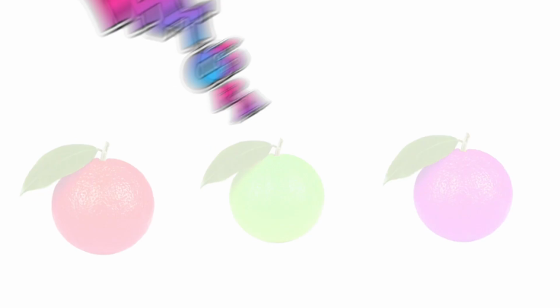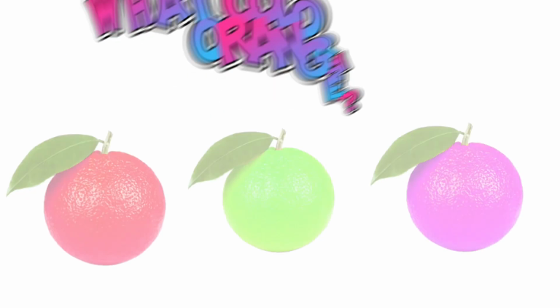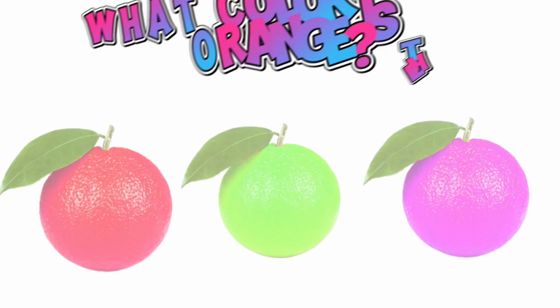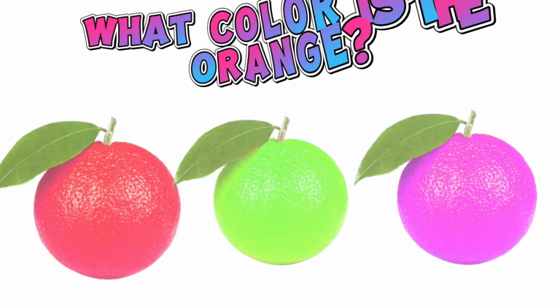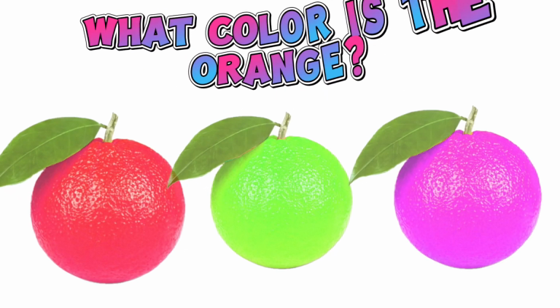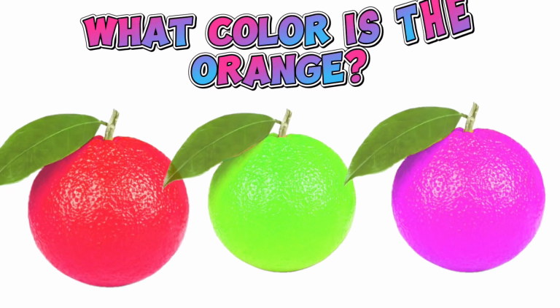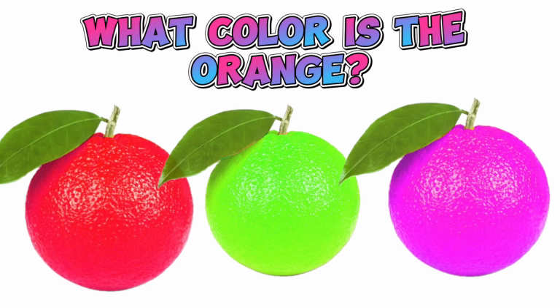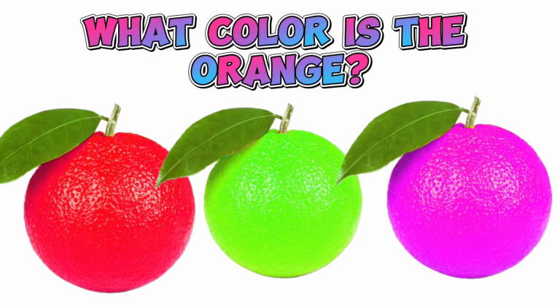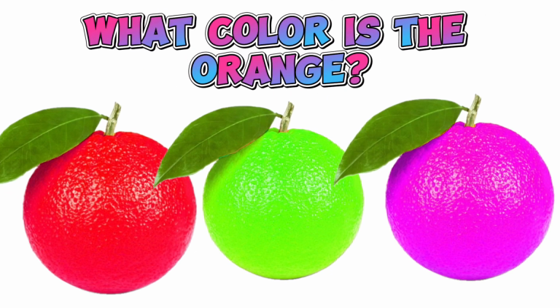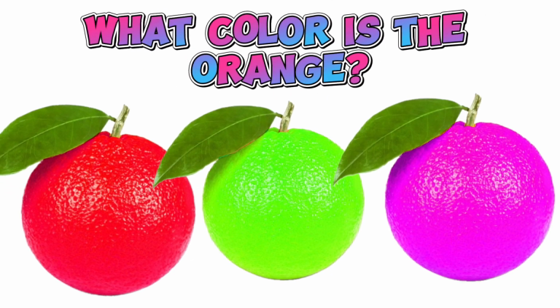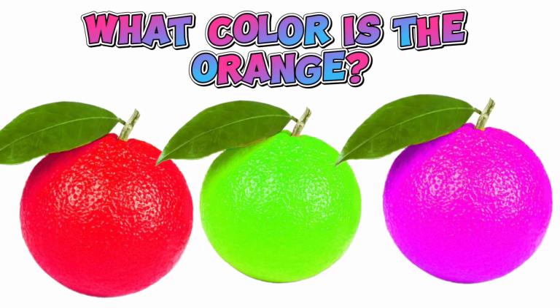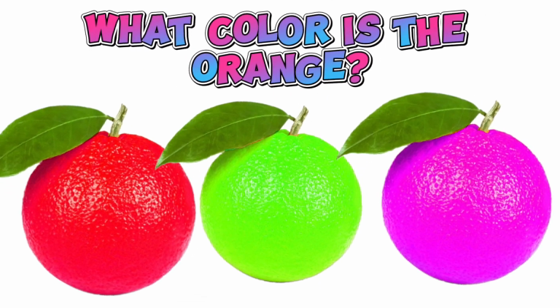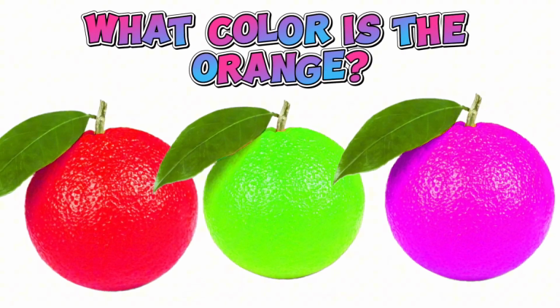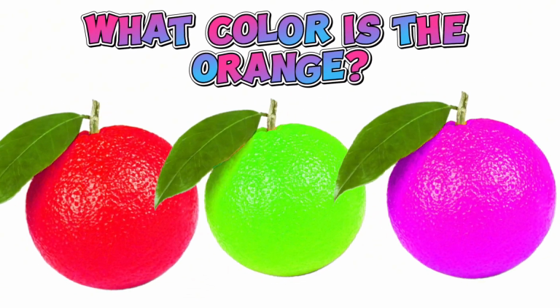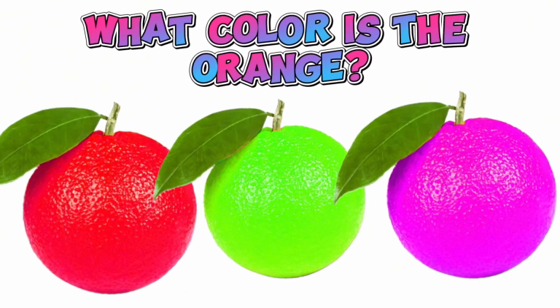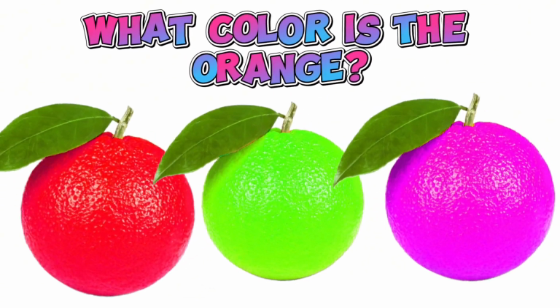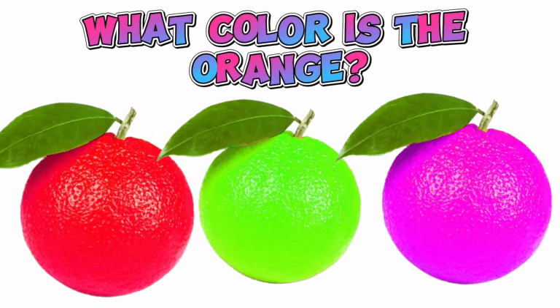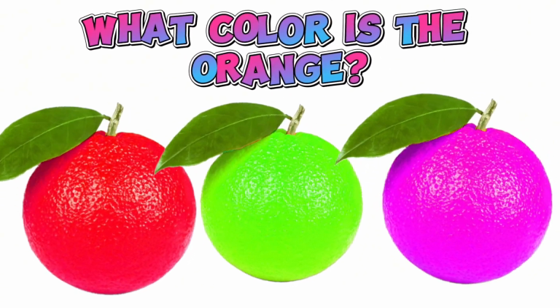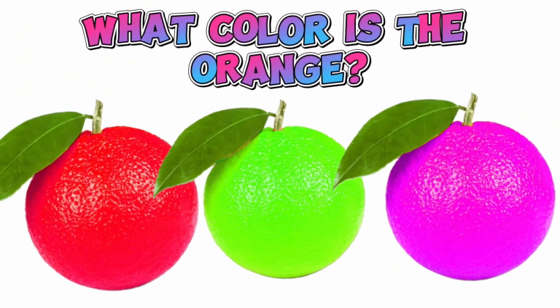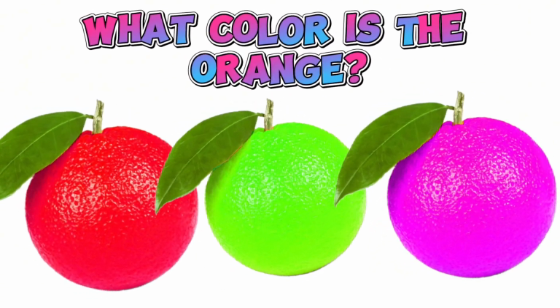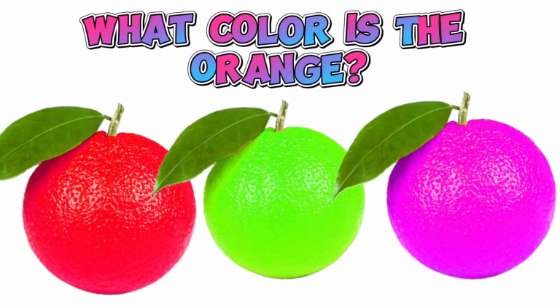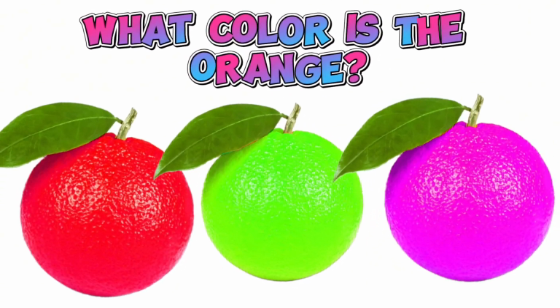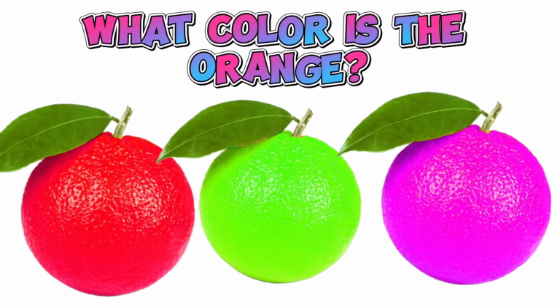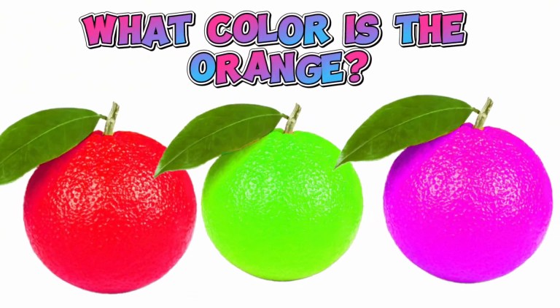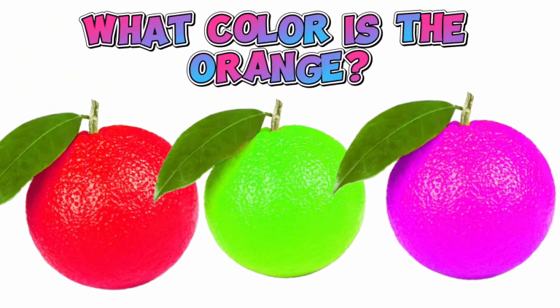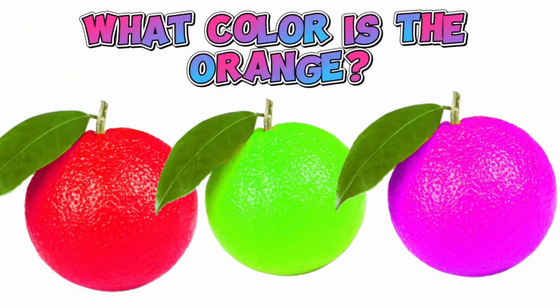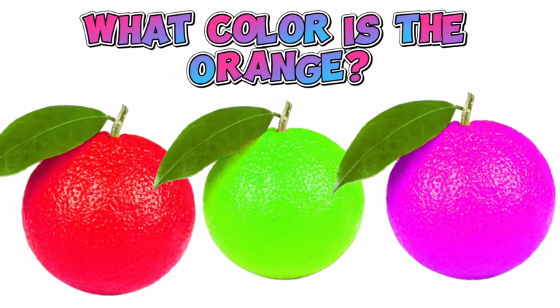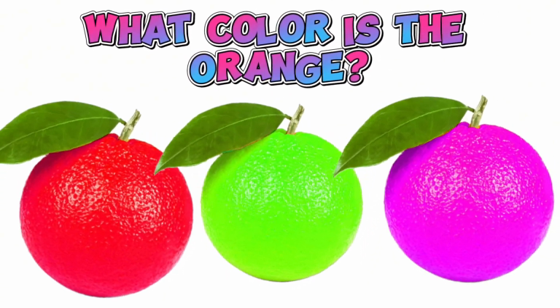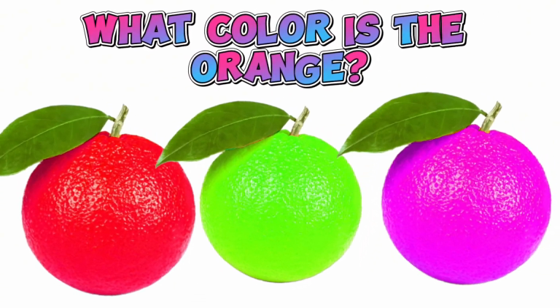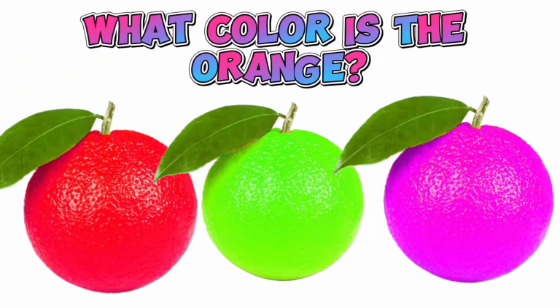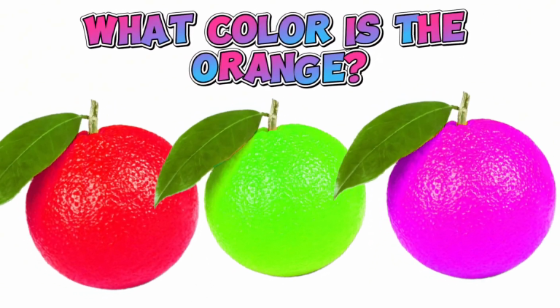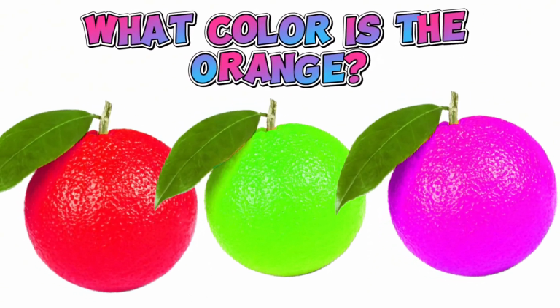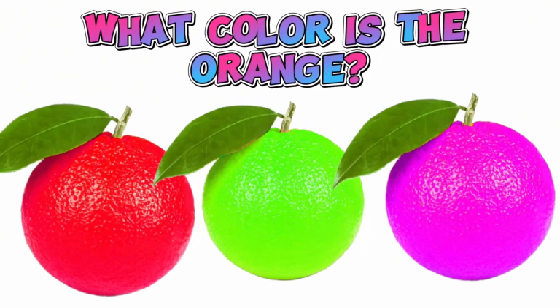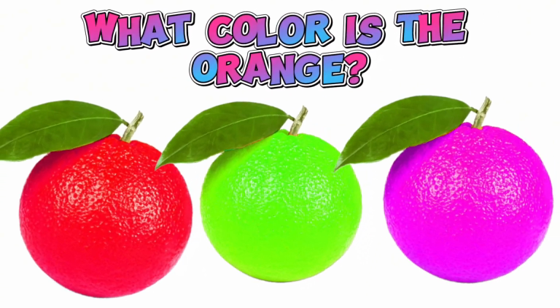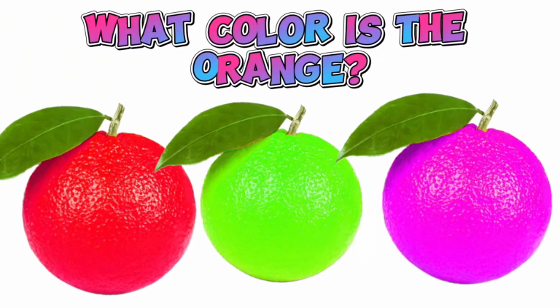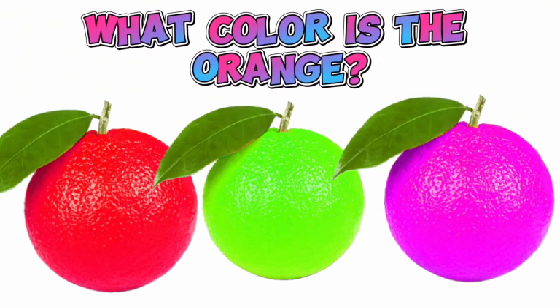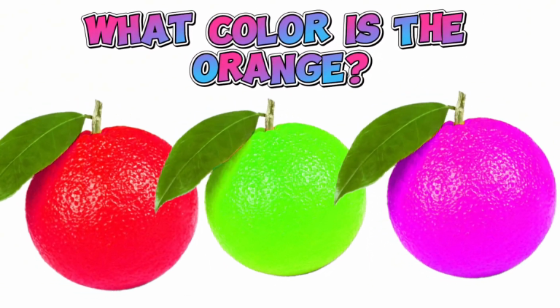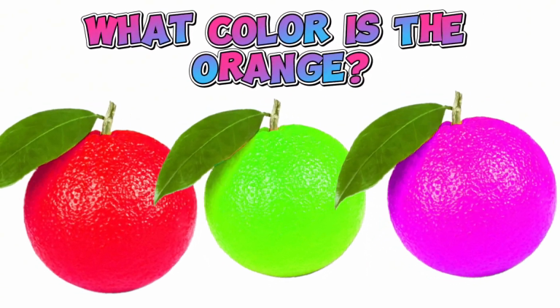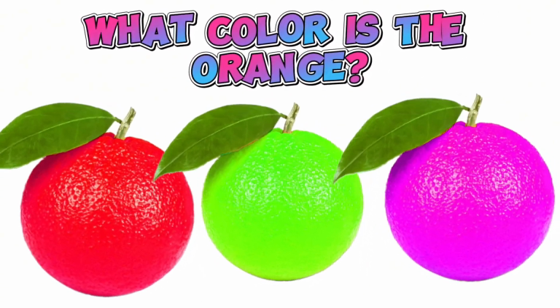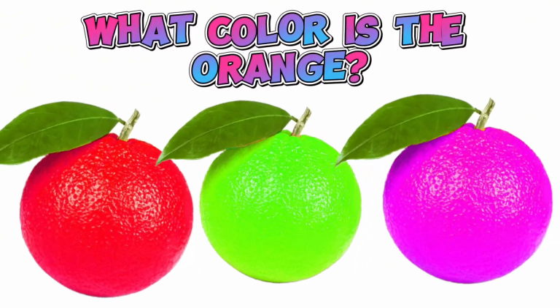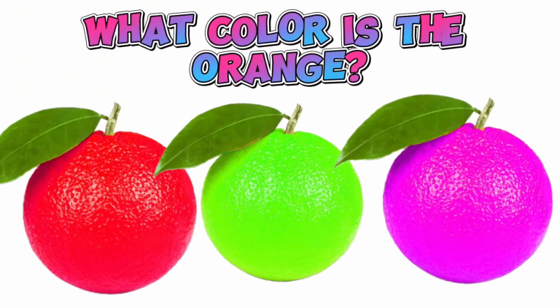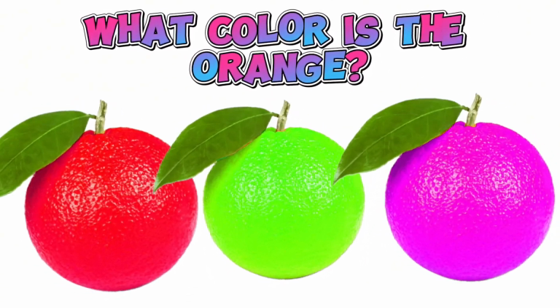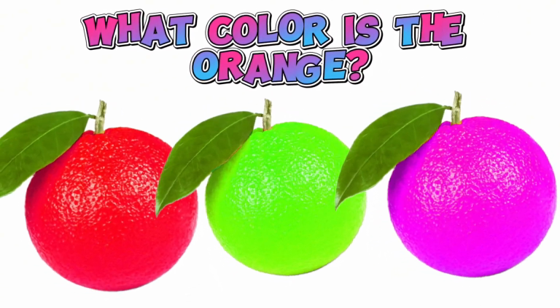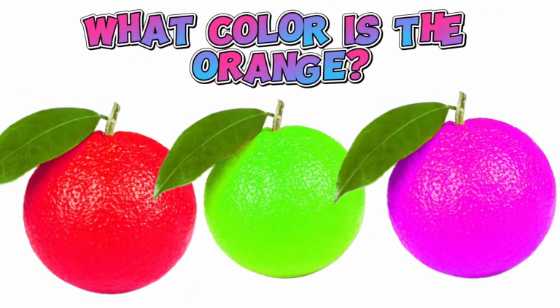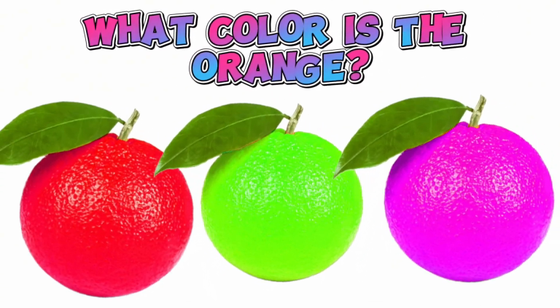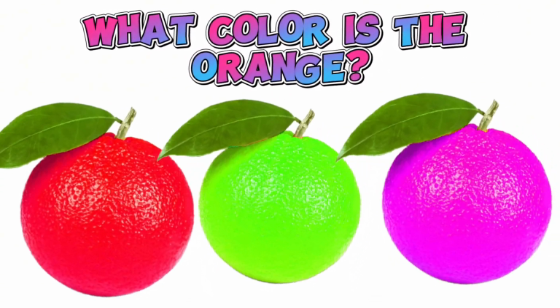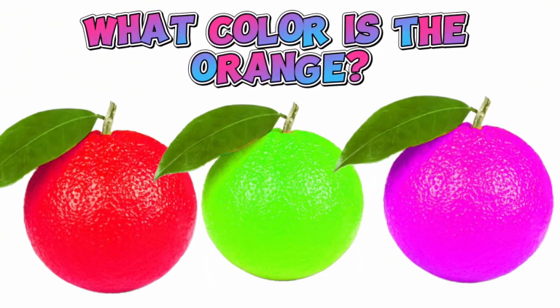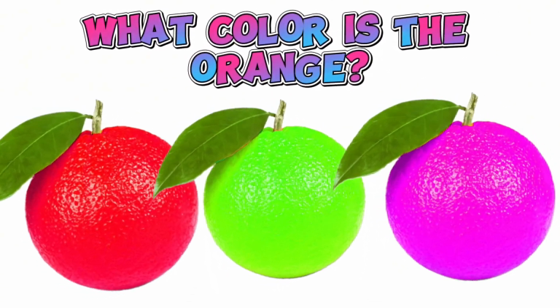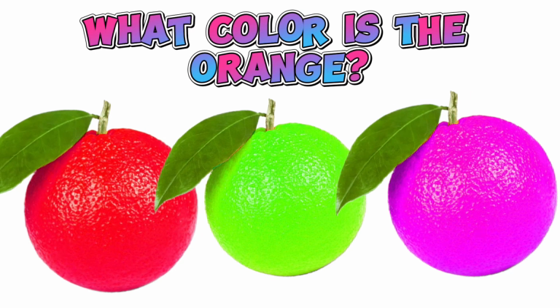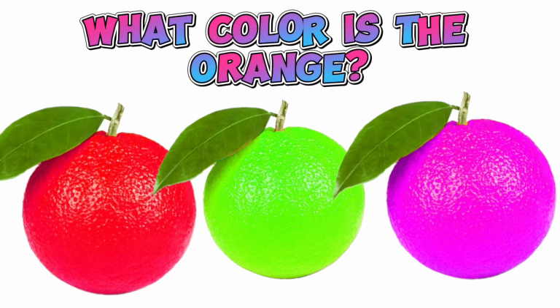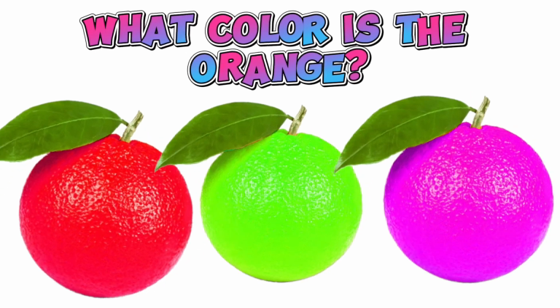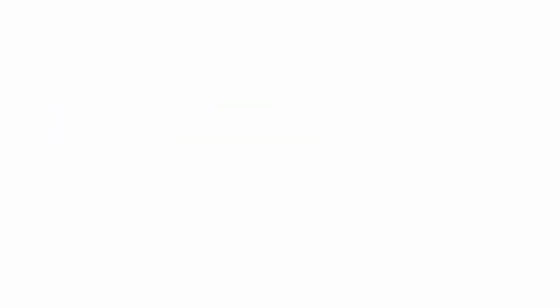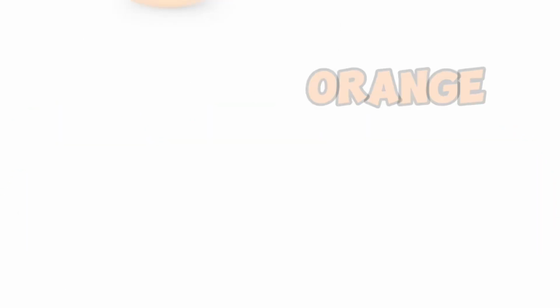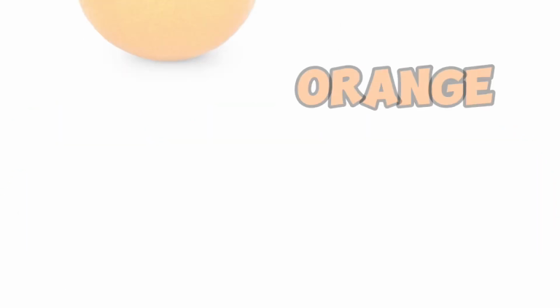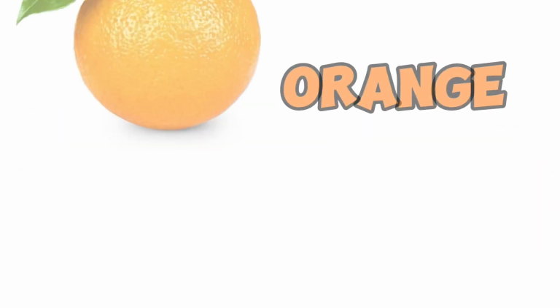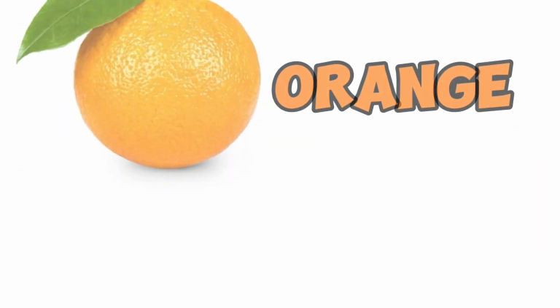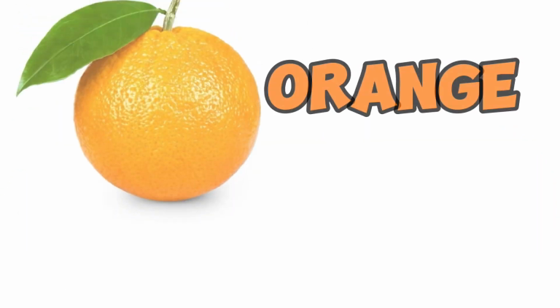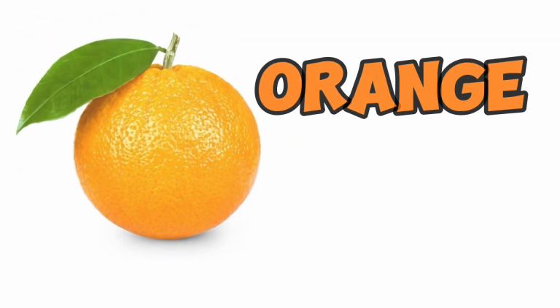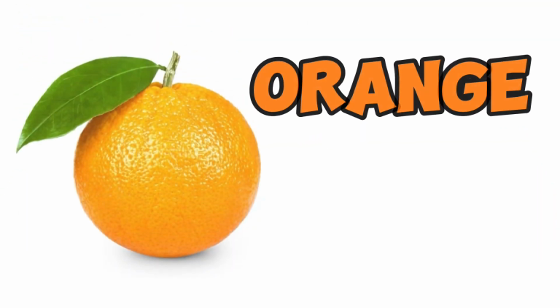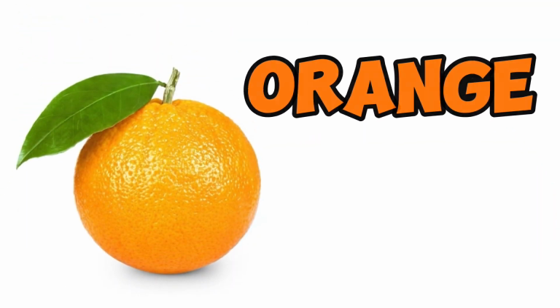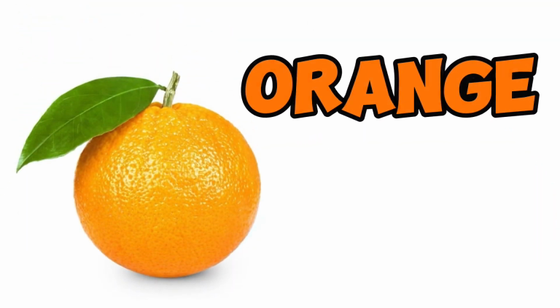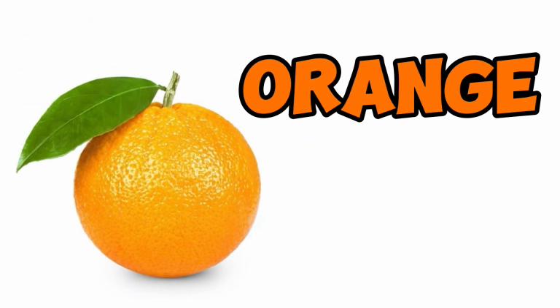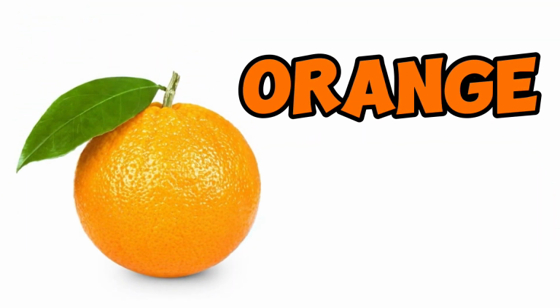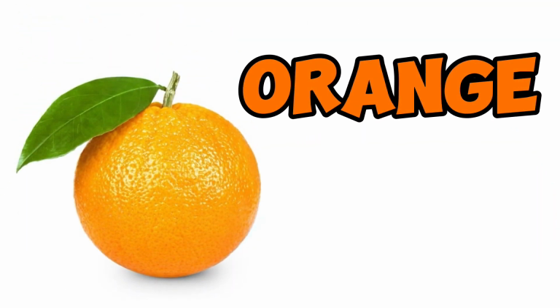What color is an orange? Orange is orange.